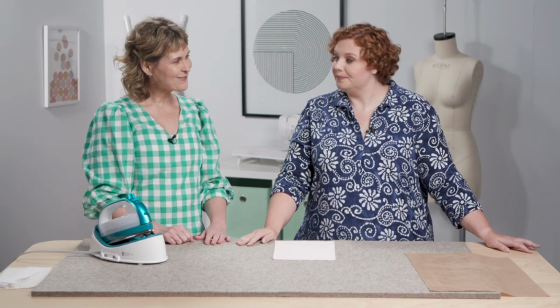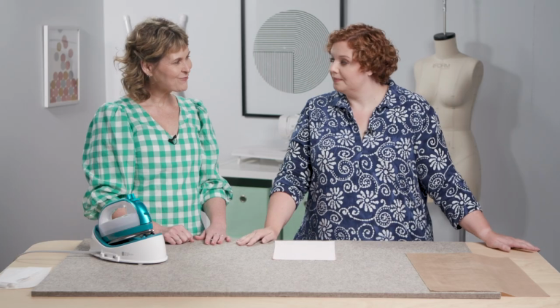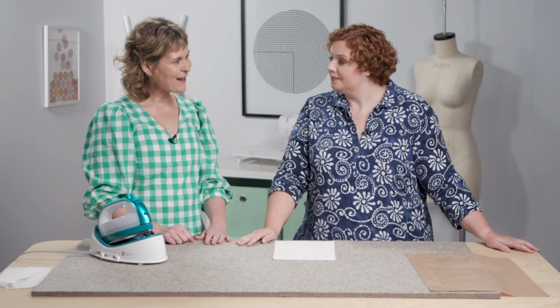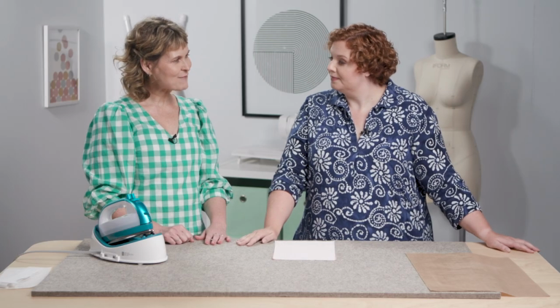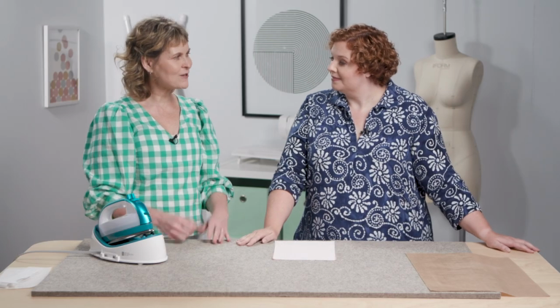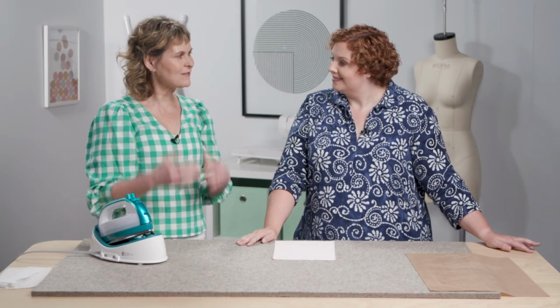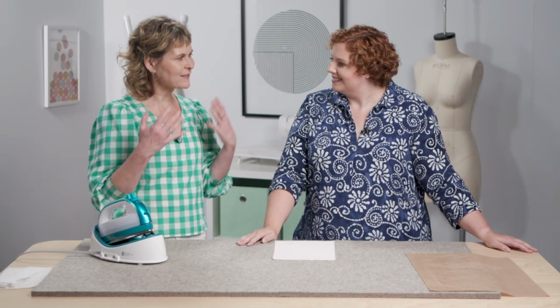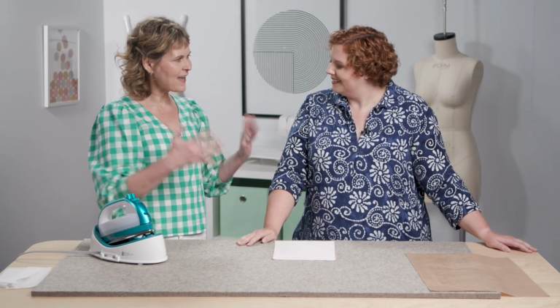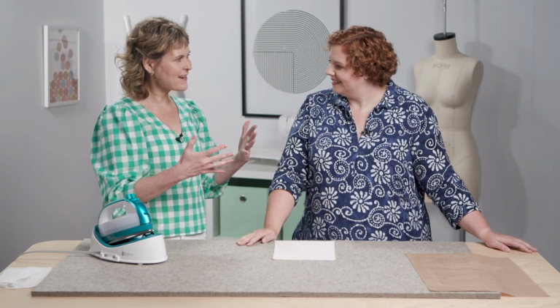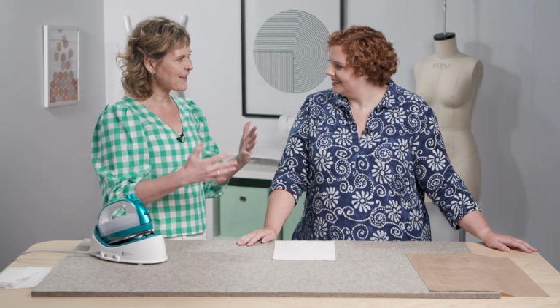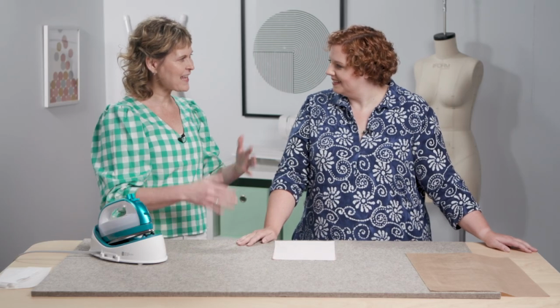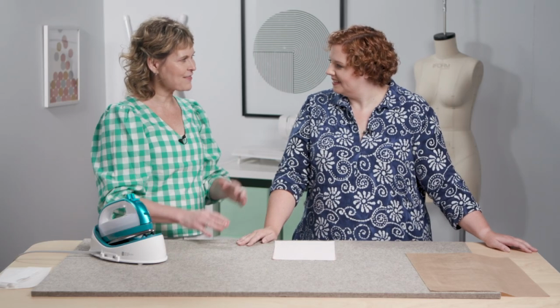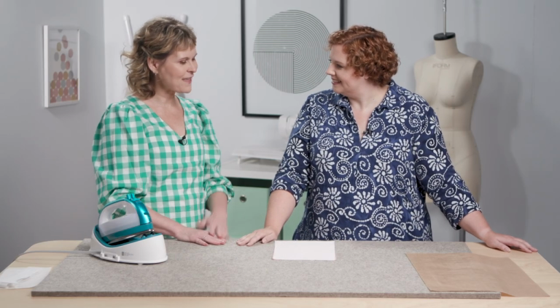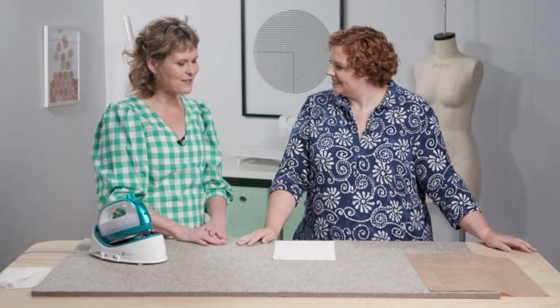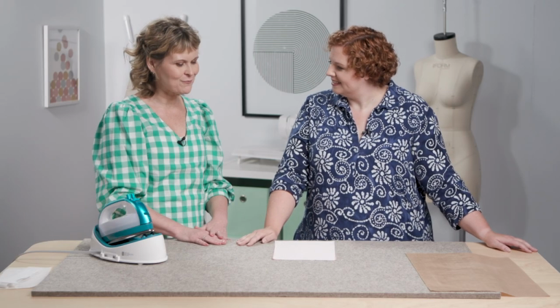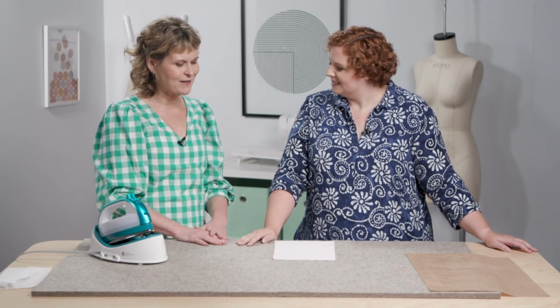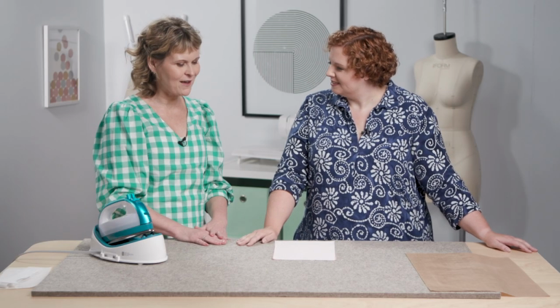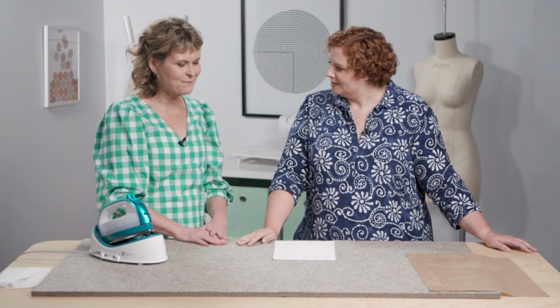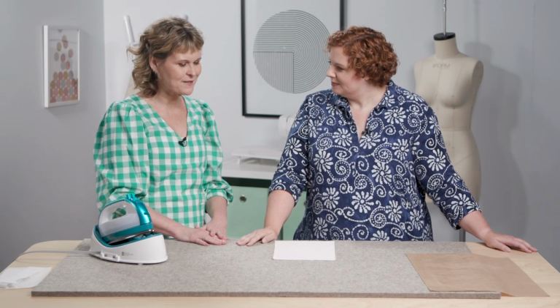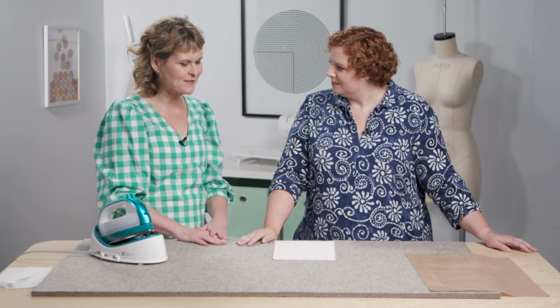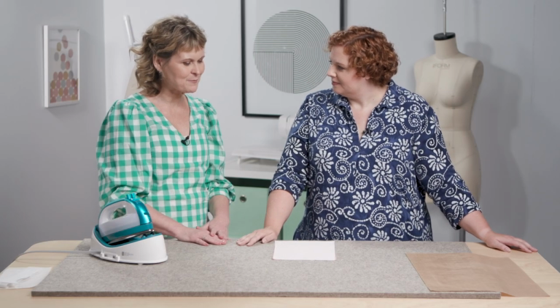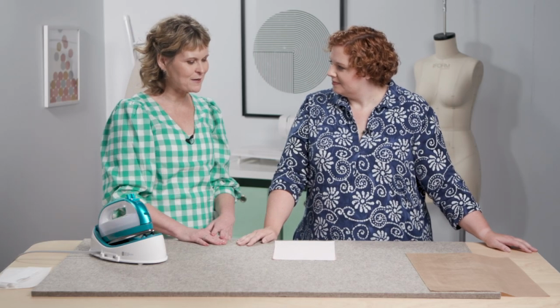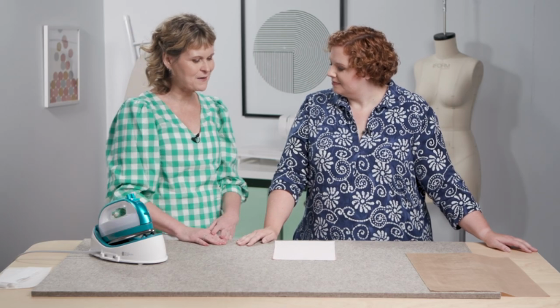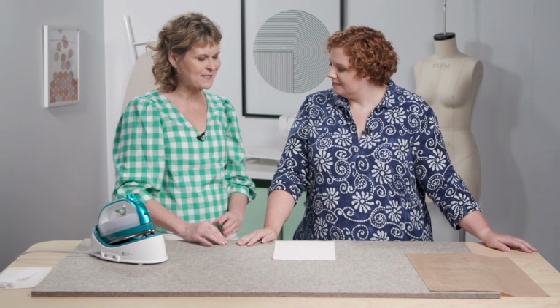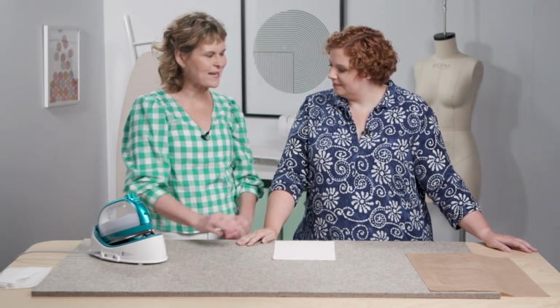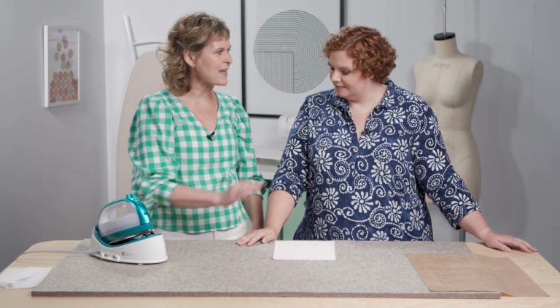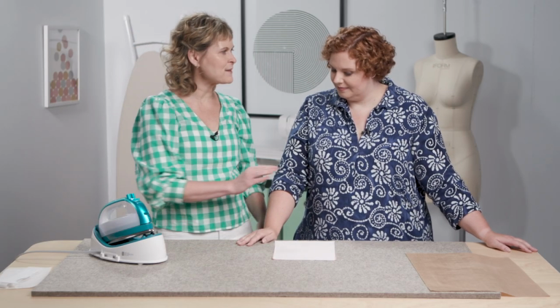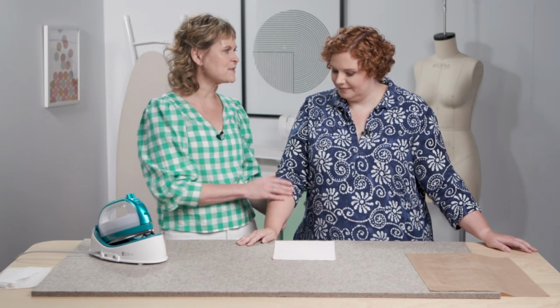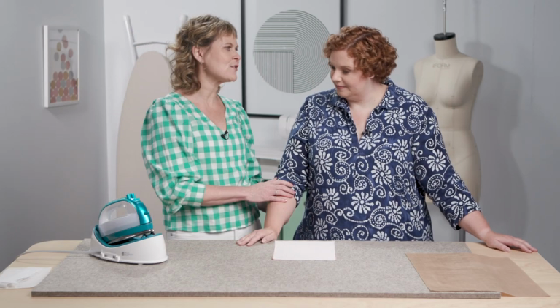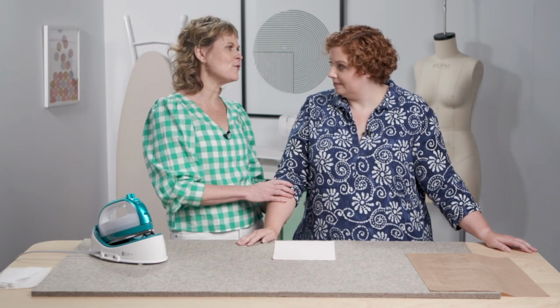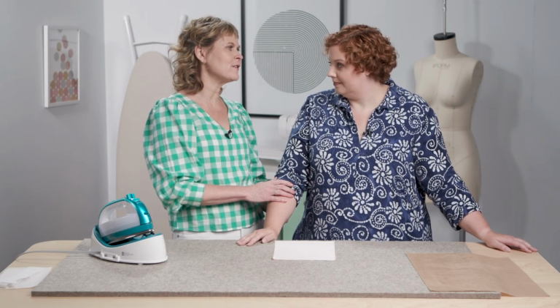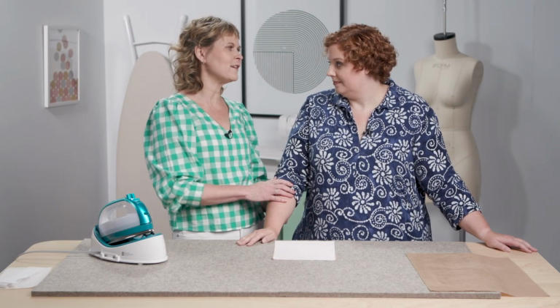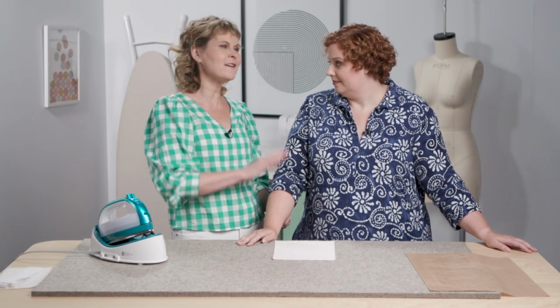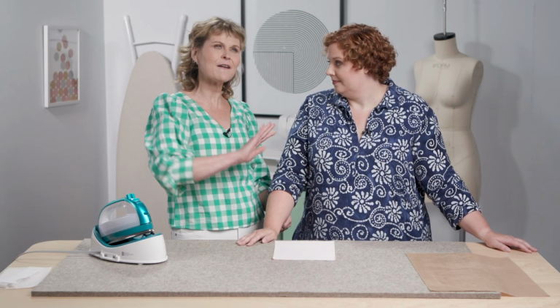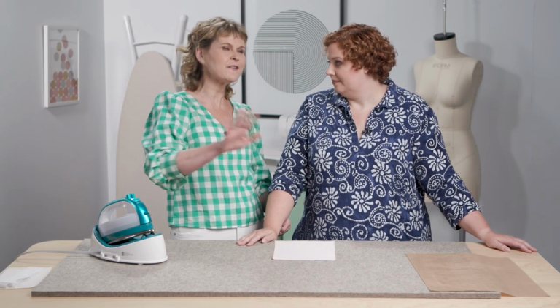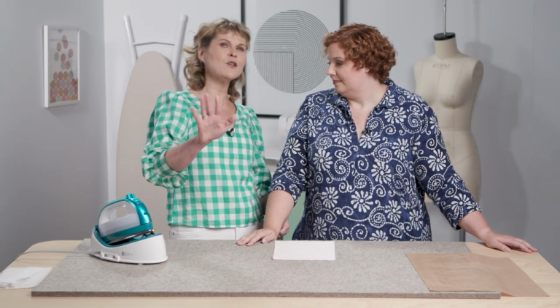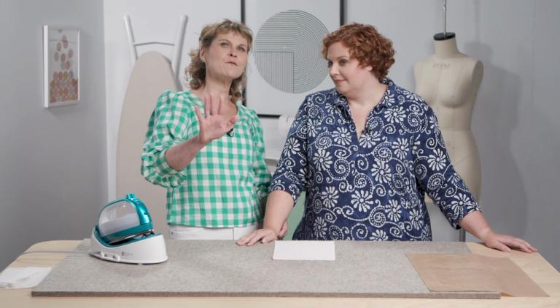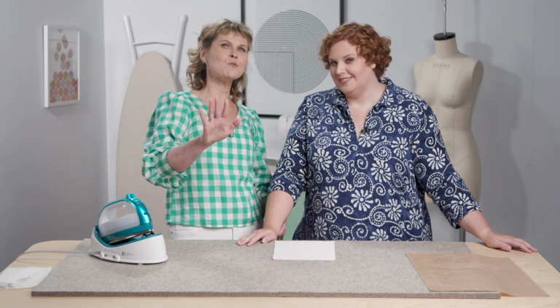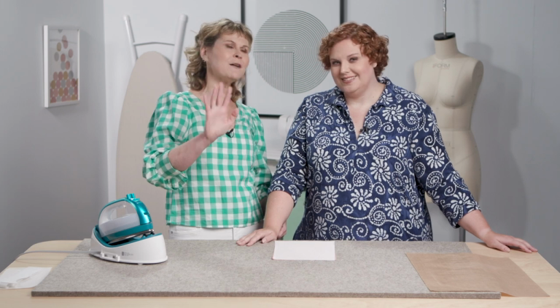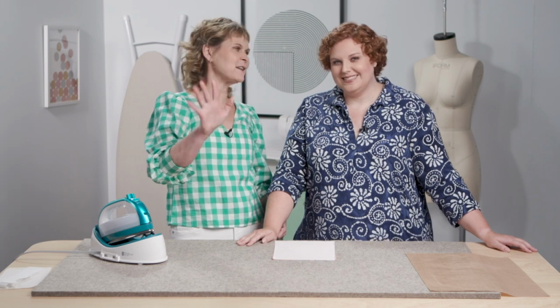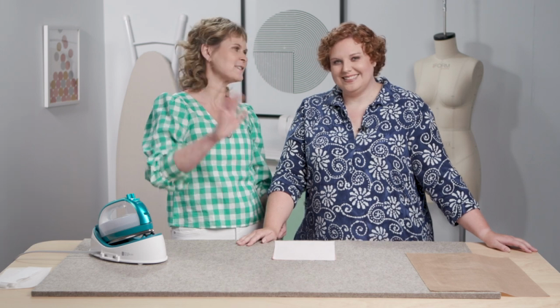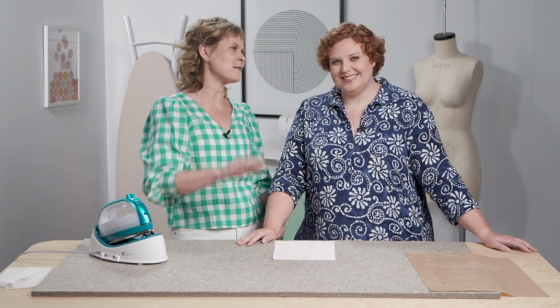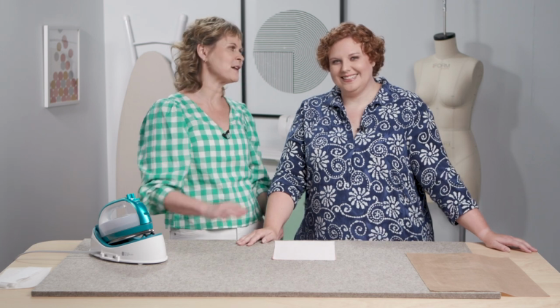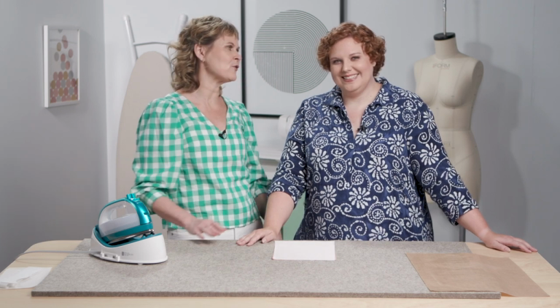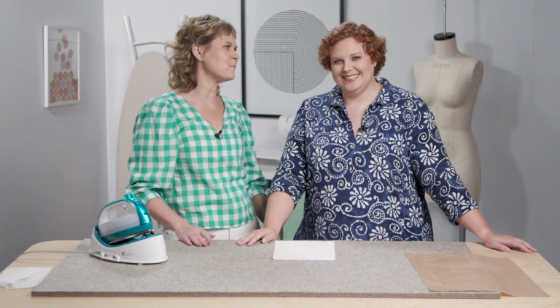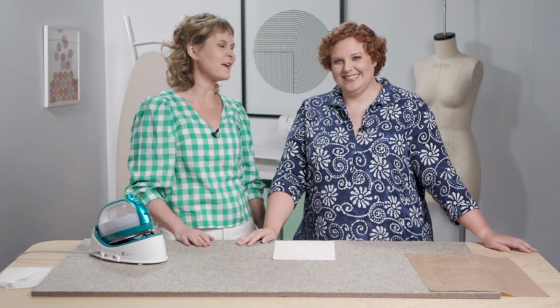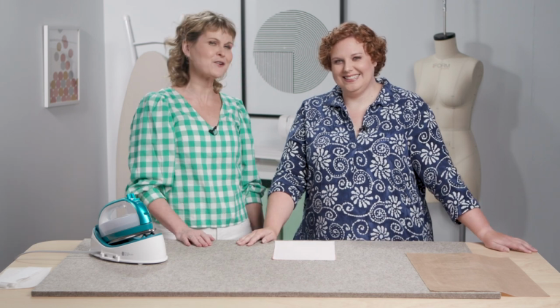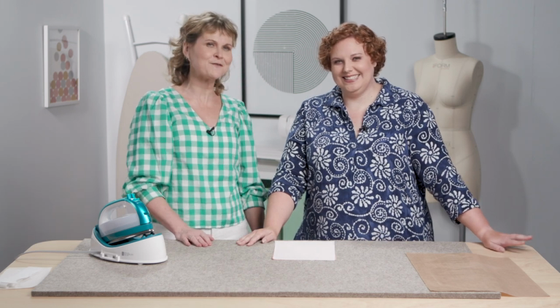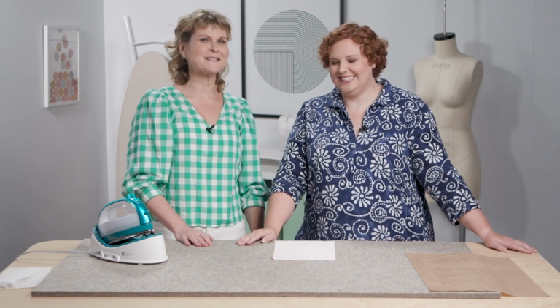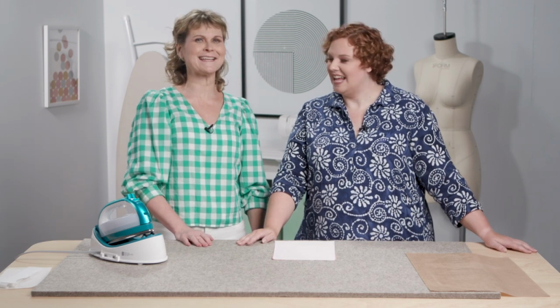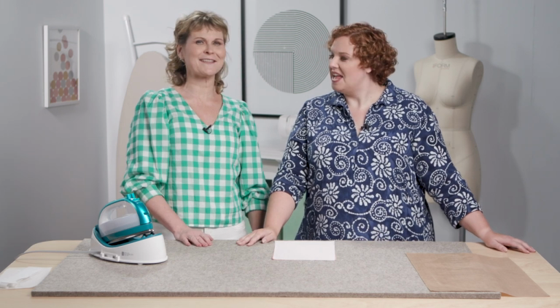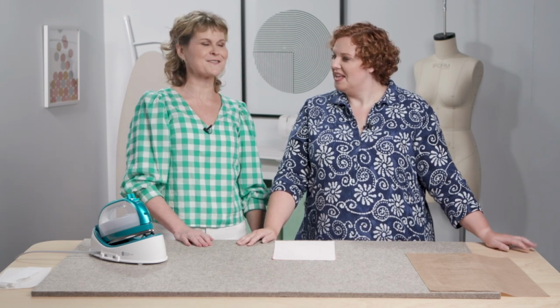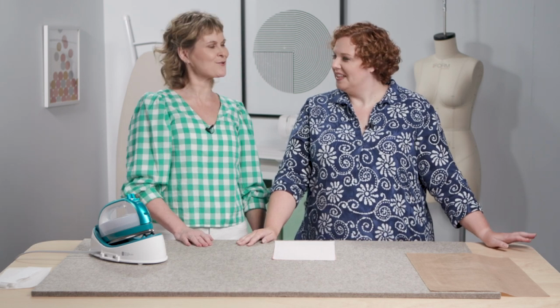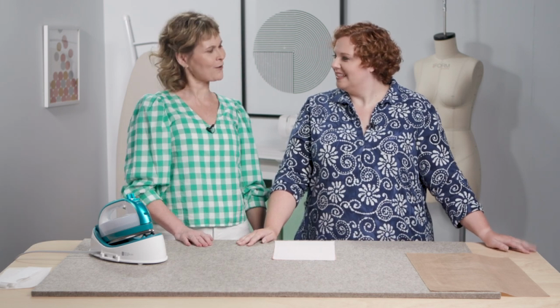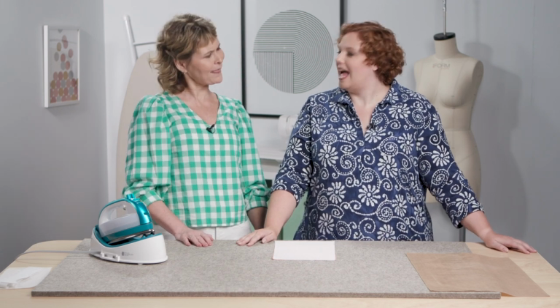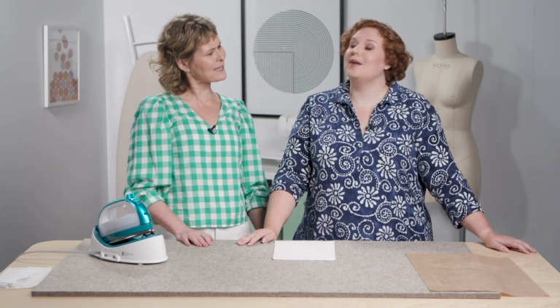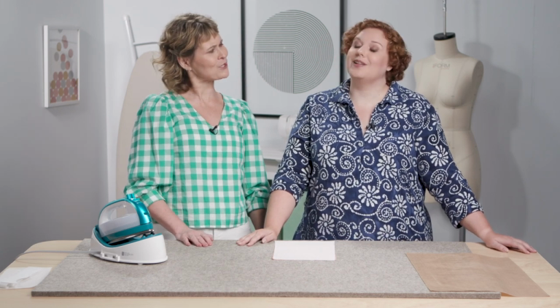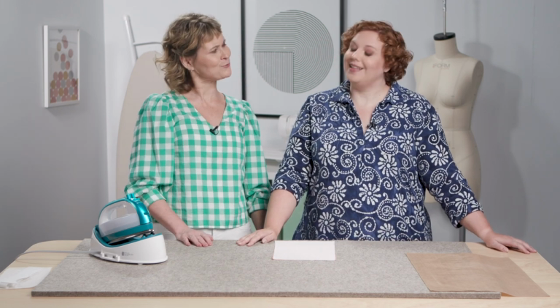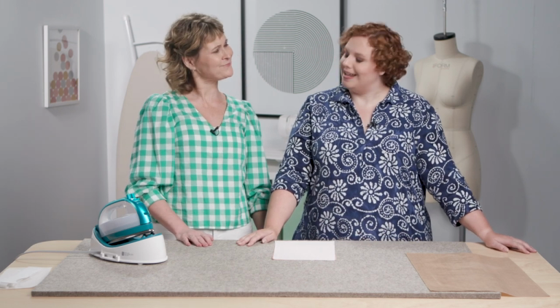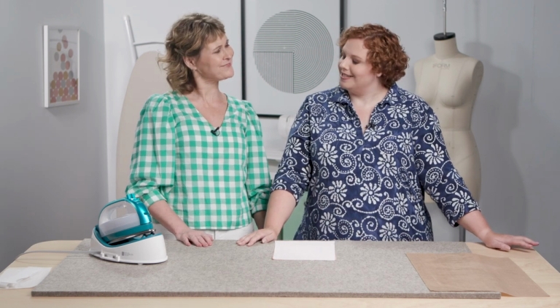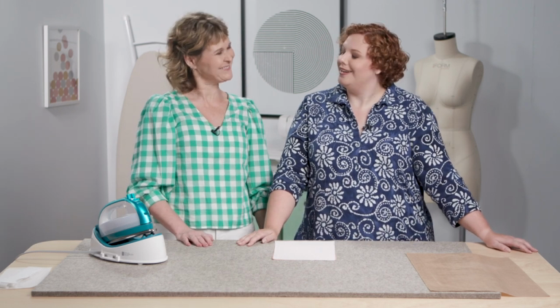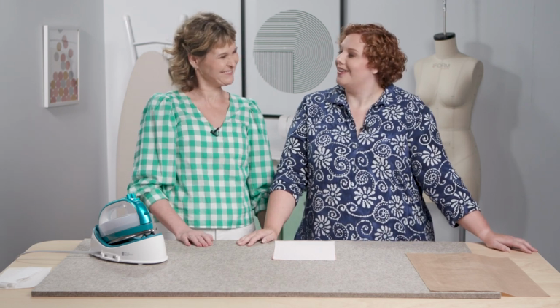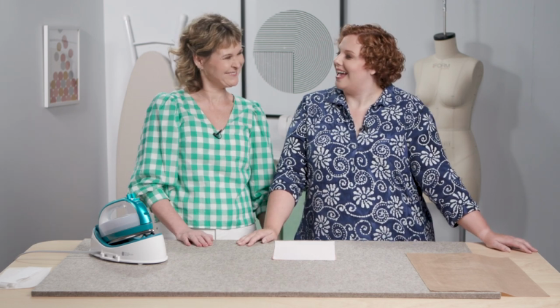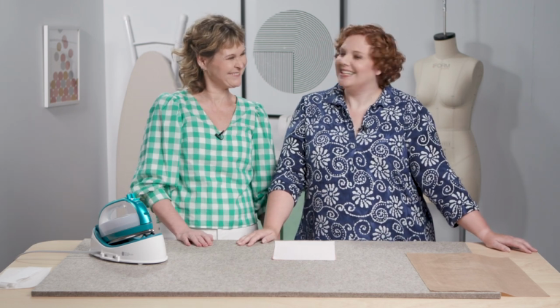Kate, I can't thank you enough — this has been amazing. I am so not going to feel overwhelmed next time I go to buy interfacing at the store. I'm glad to hear that!